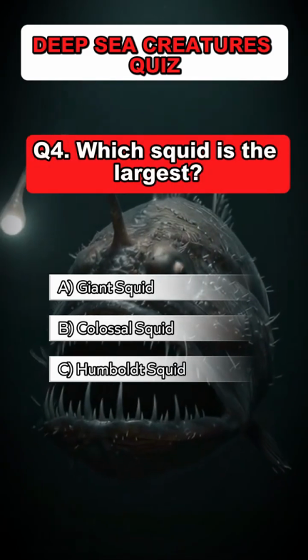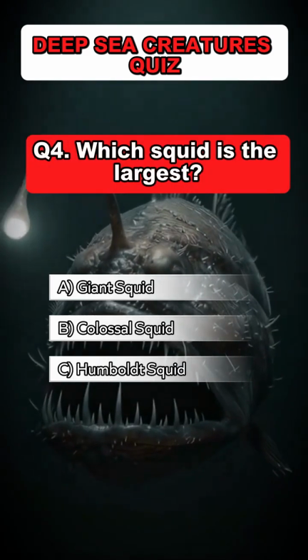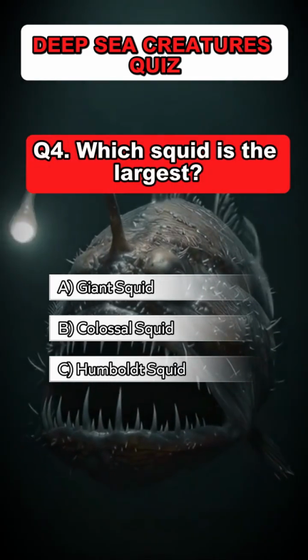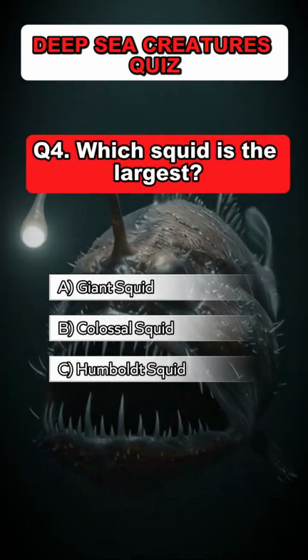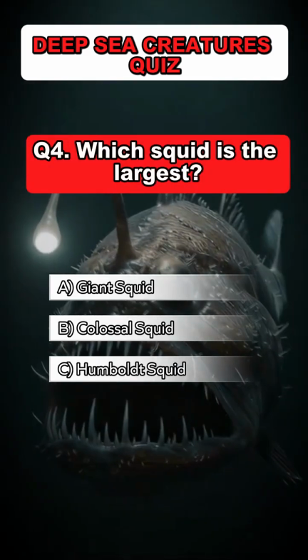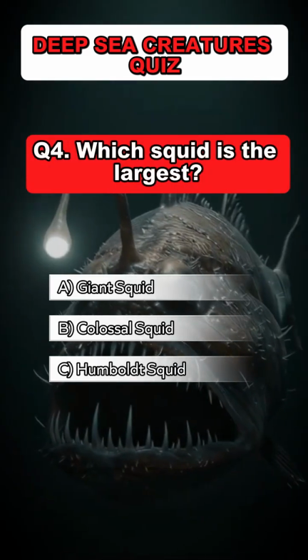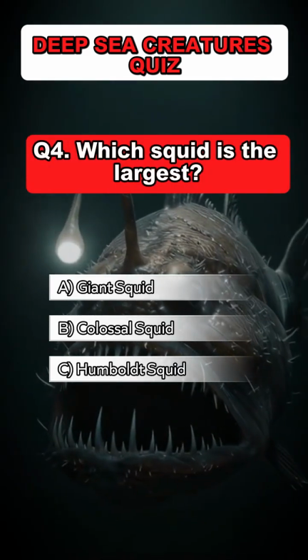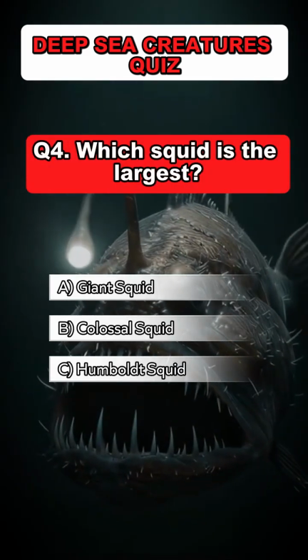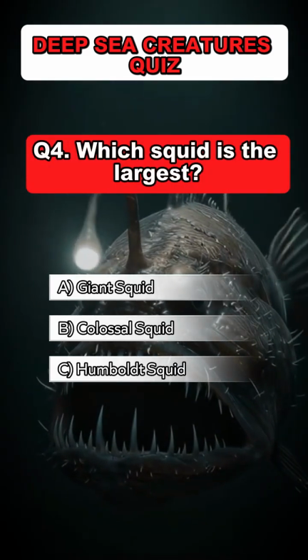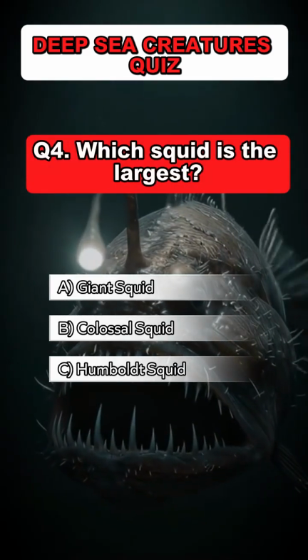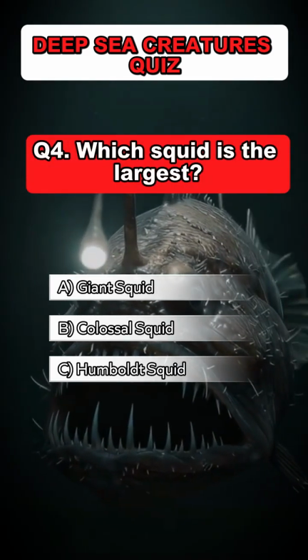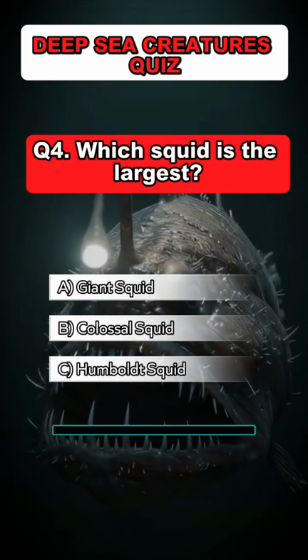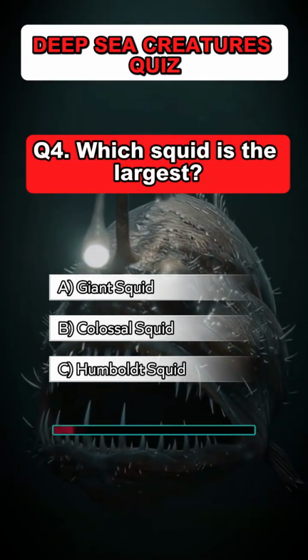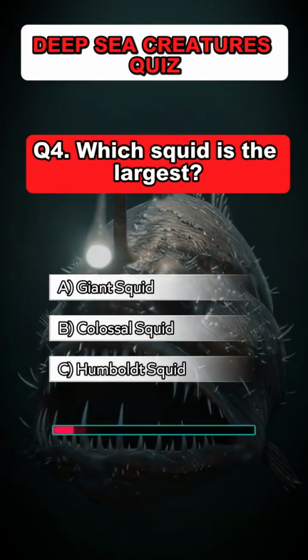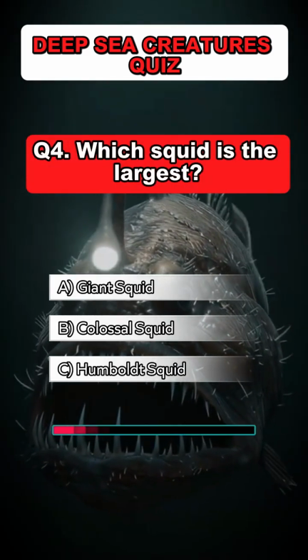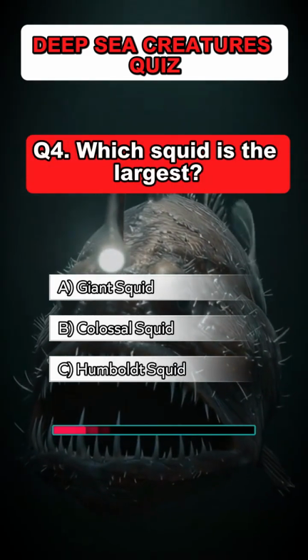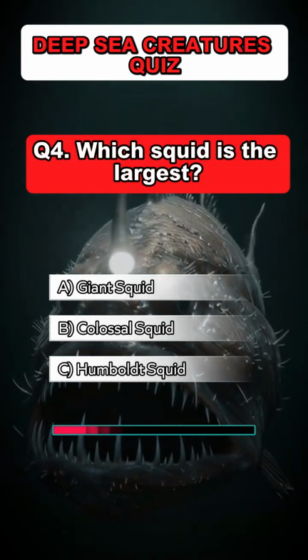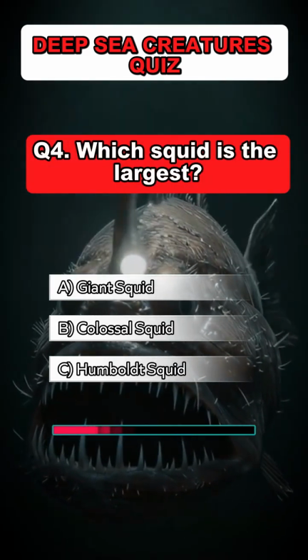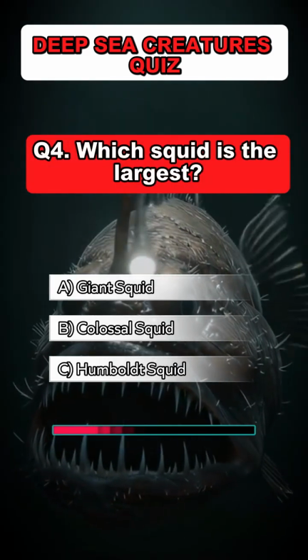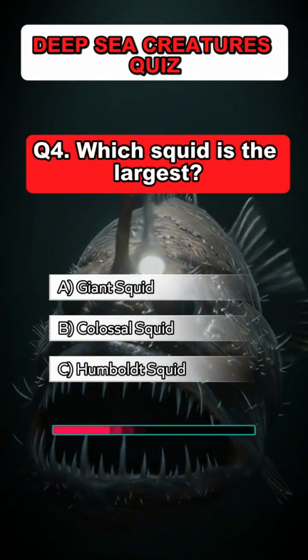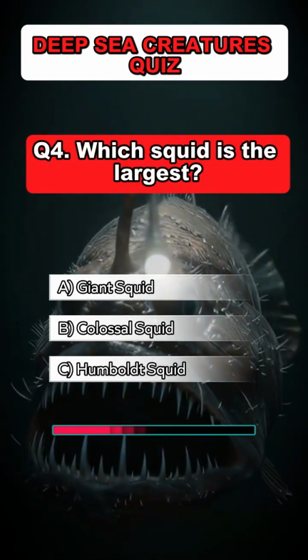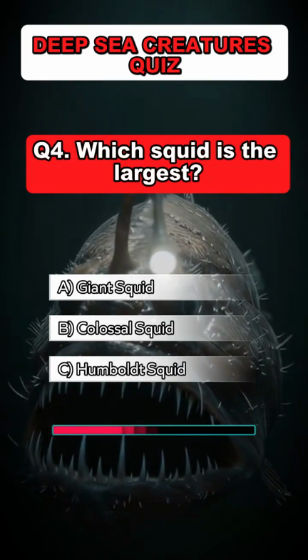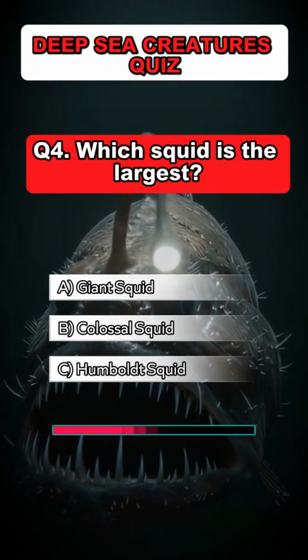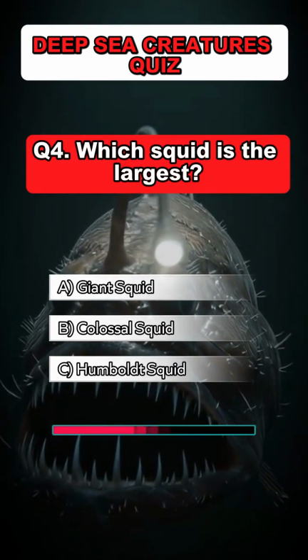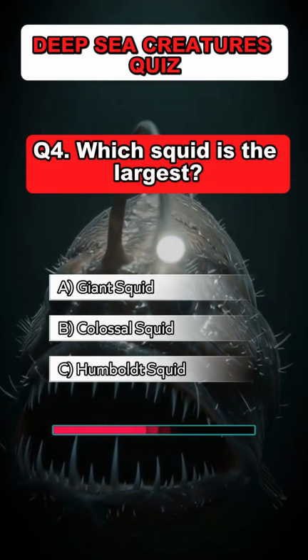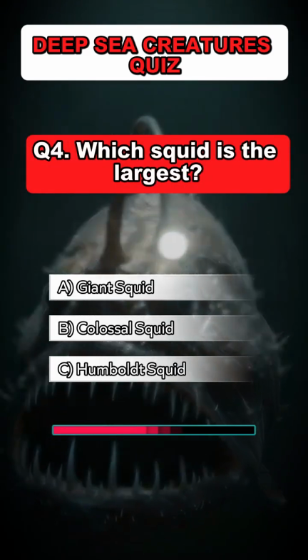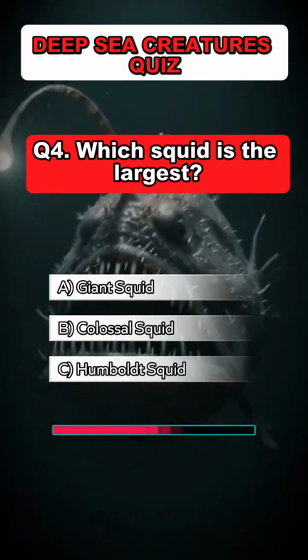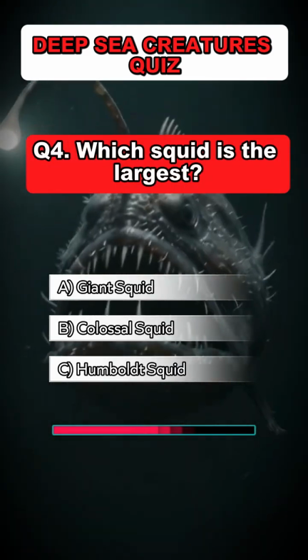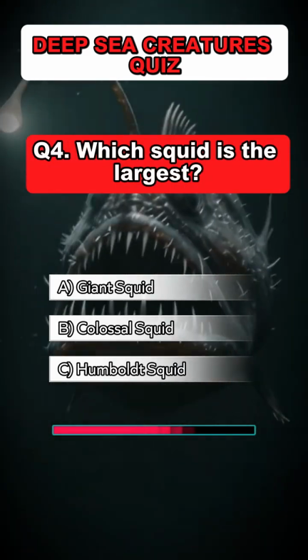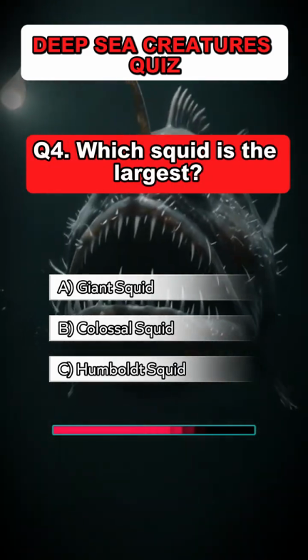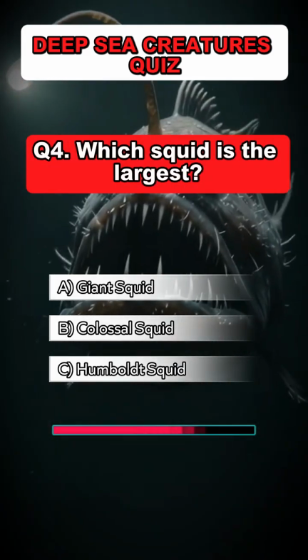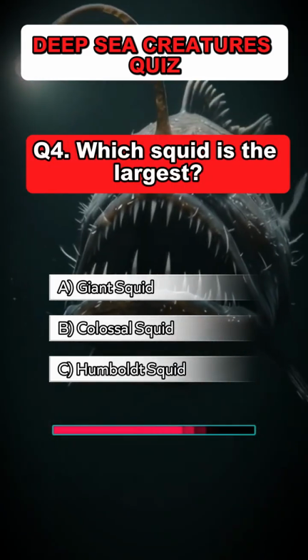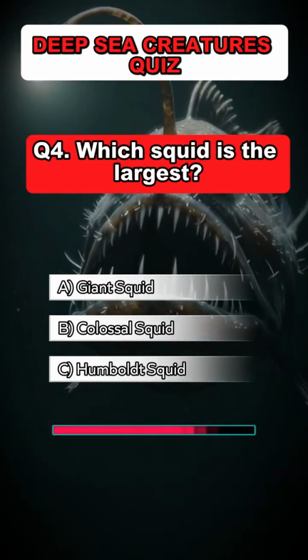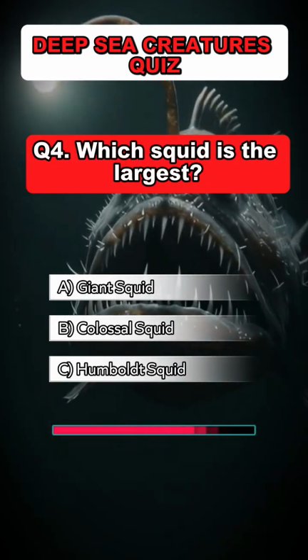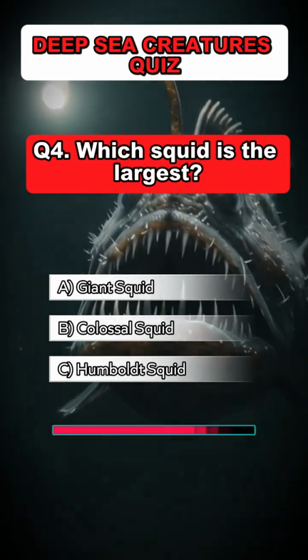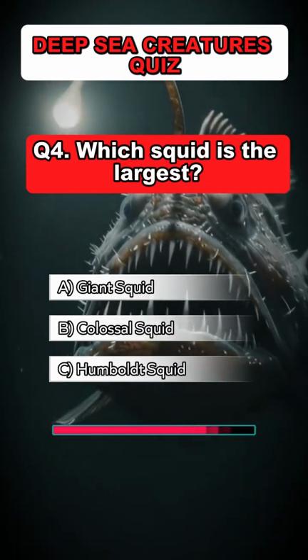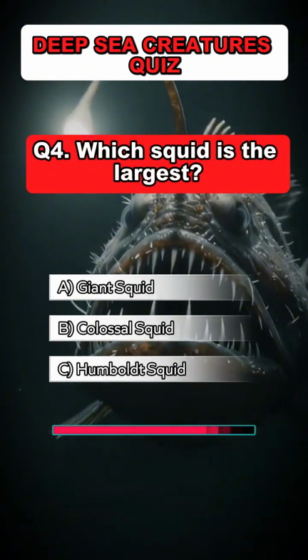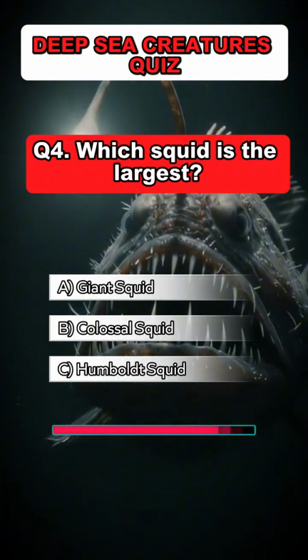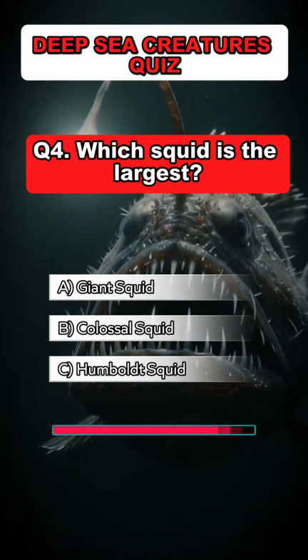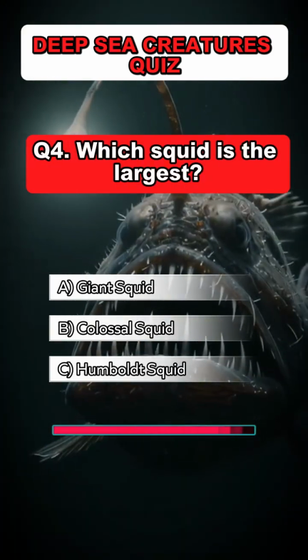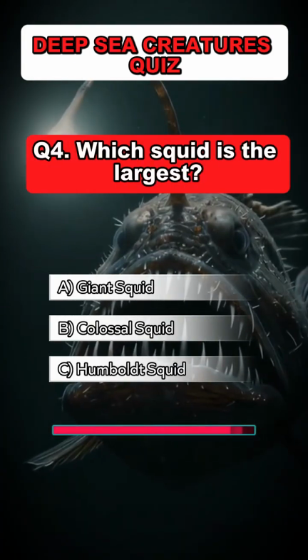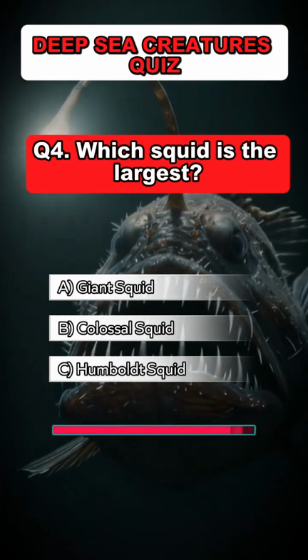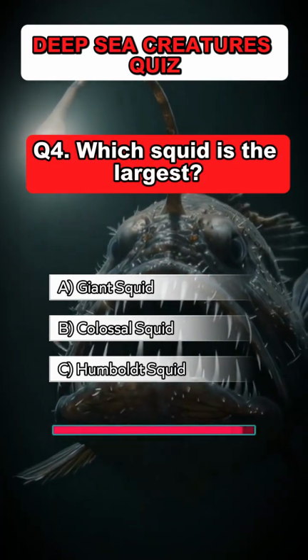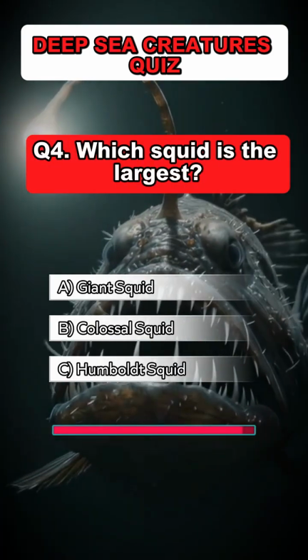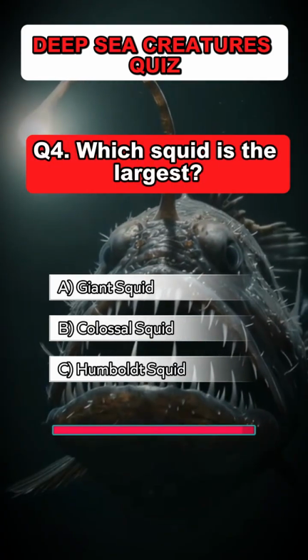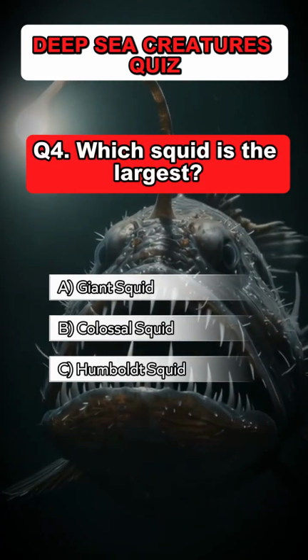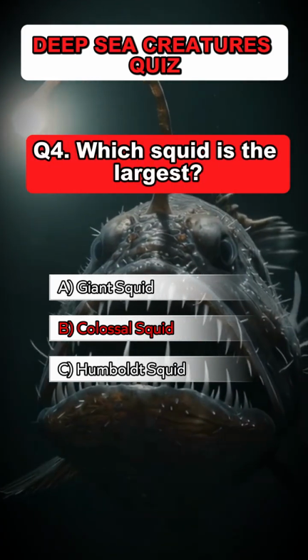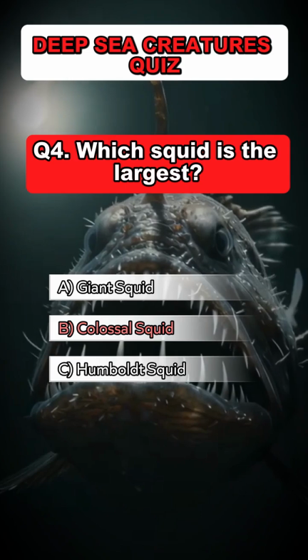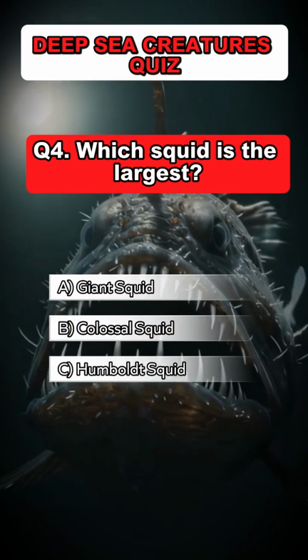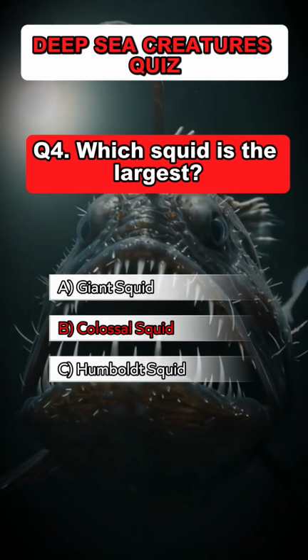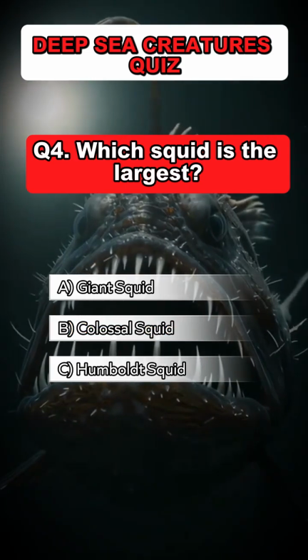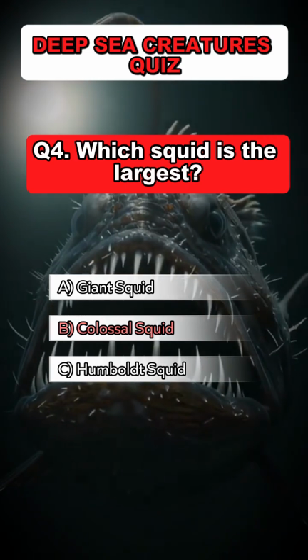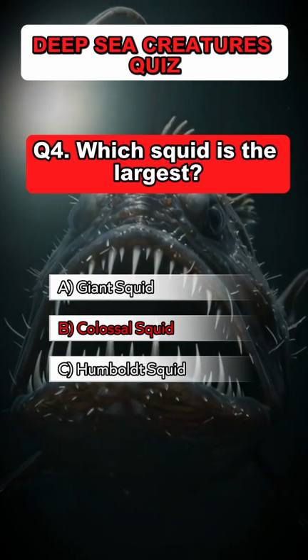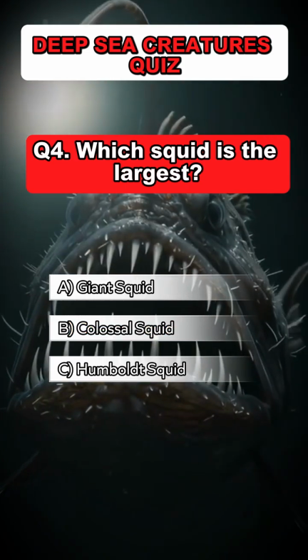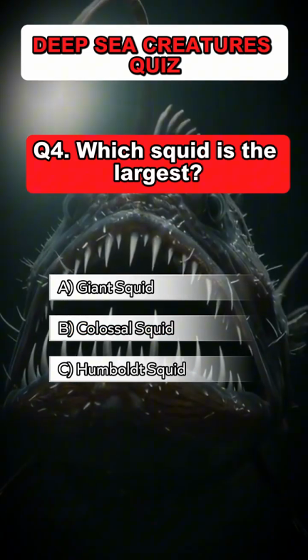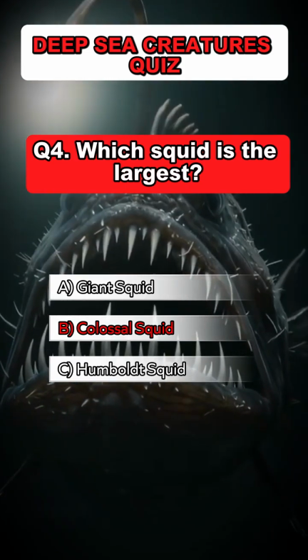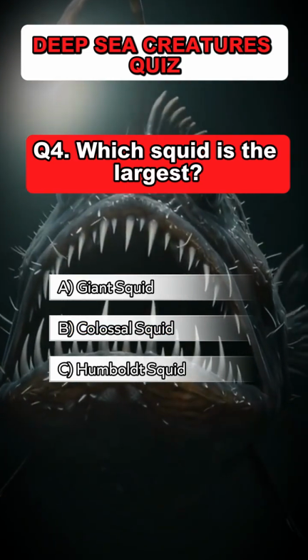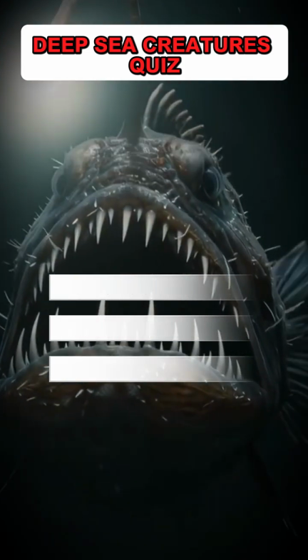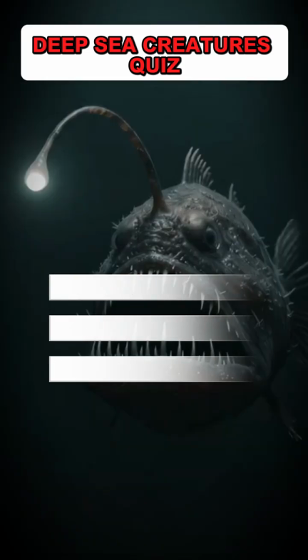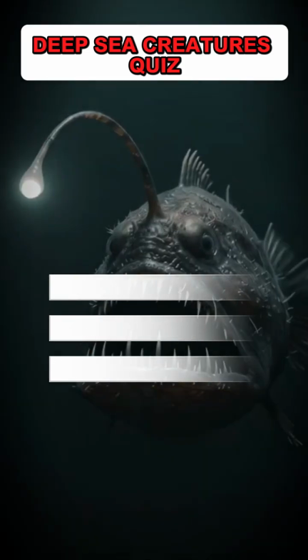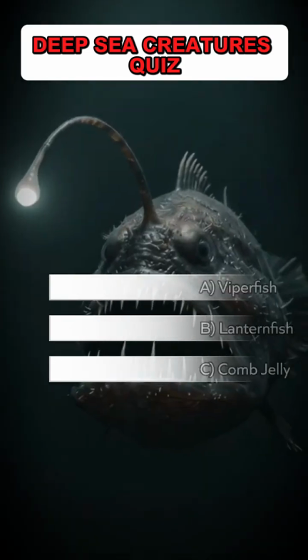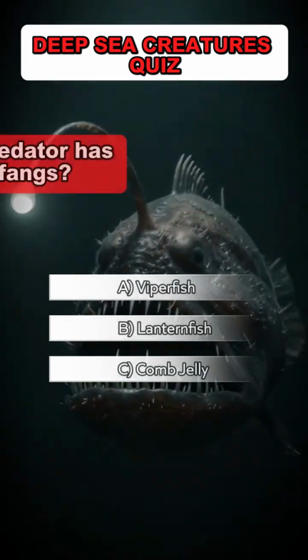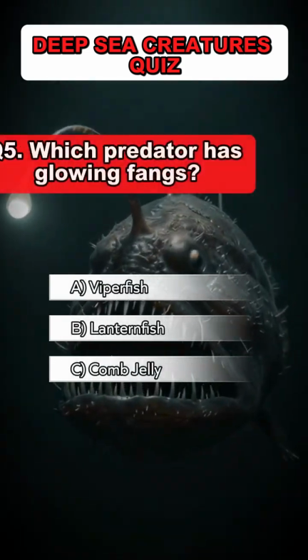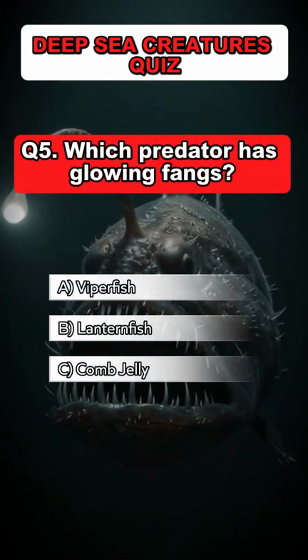Question 4: Which squid is the largest? Answer: B. Colossal squid.